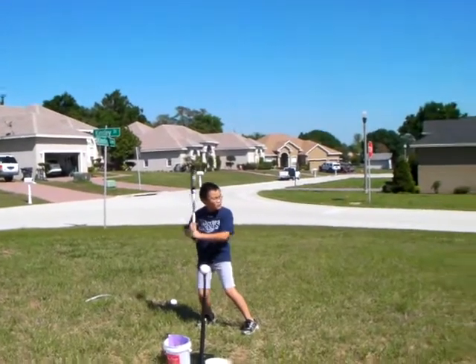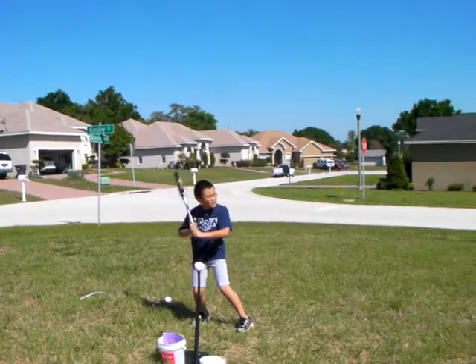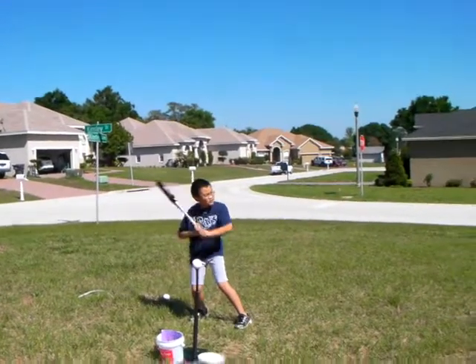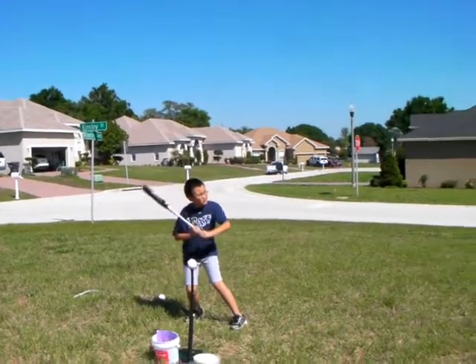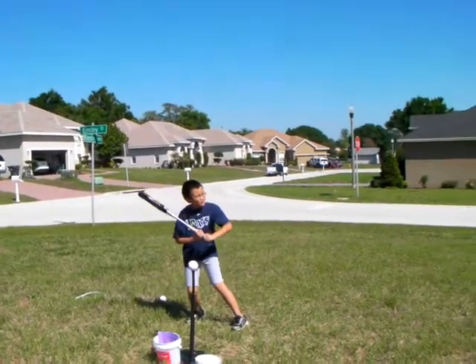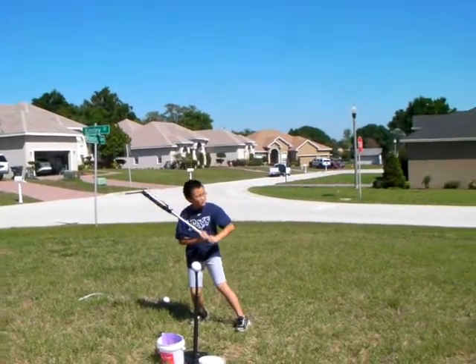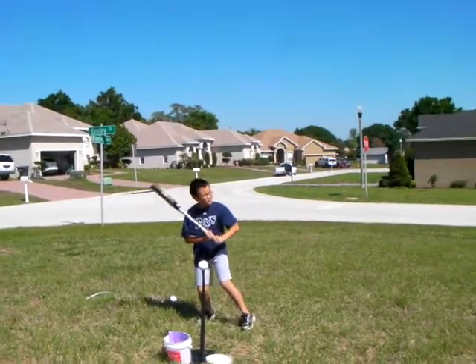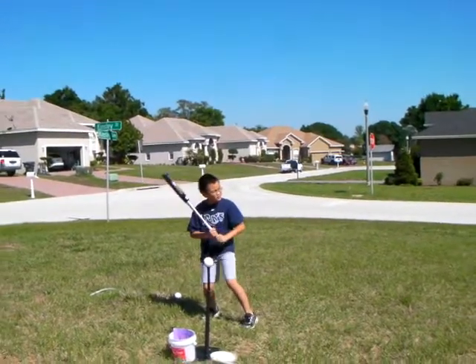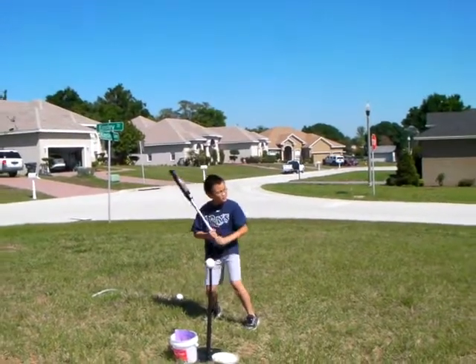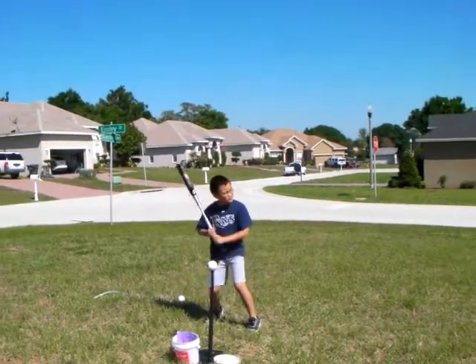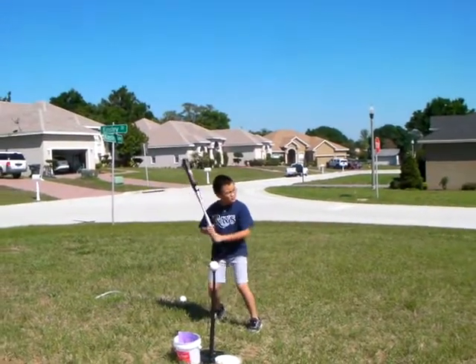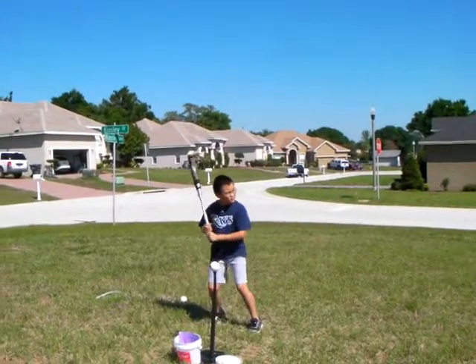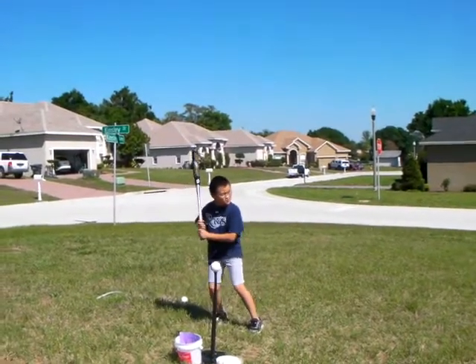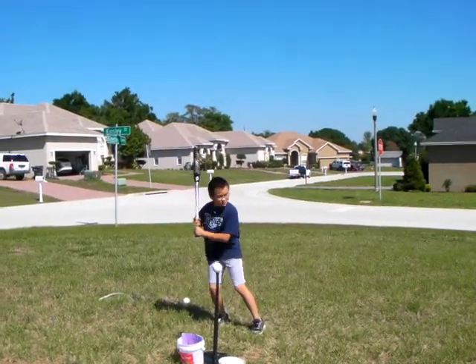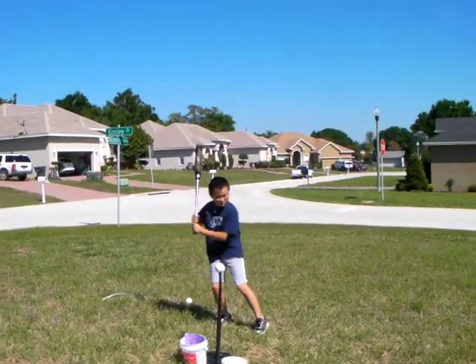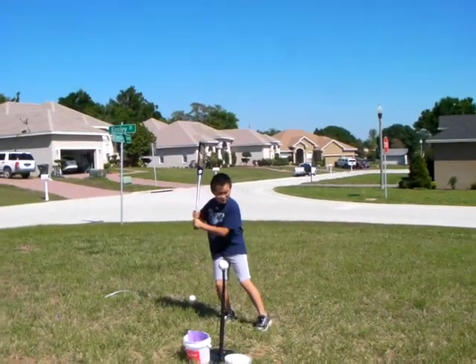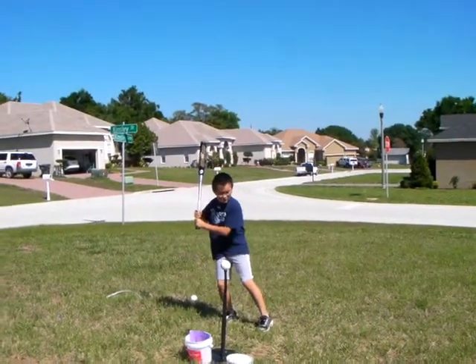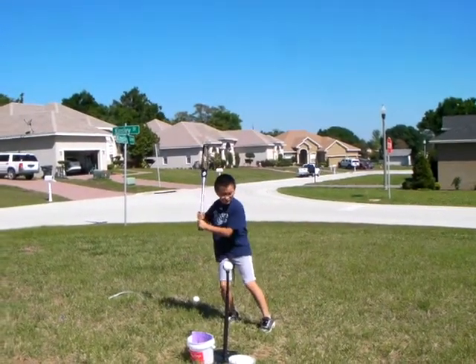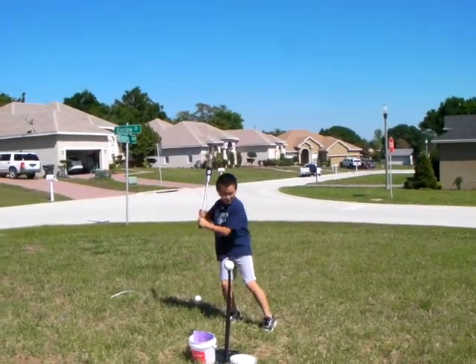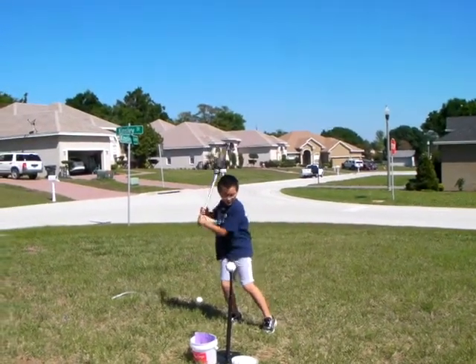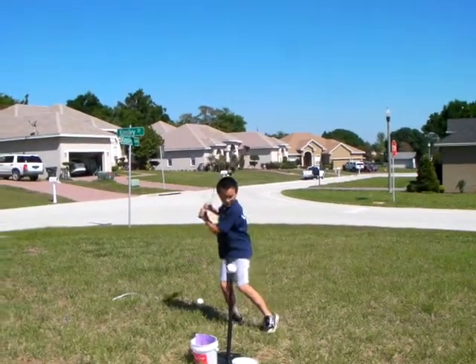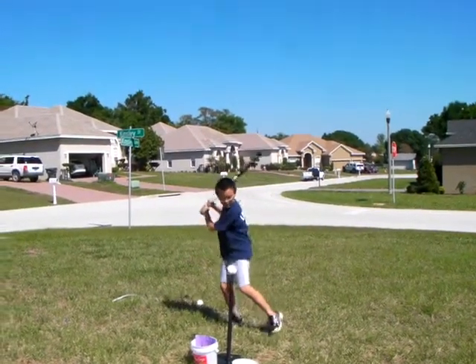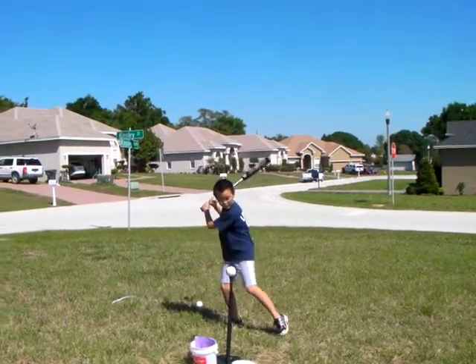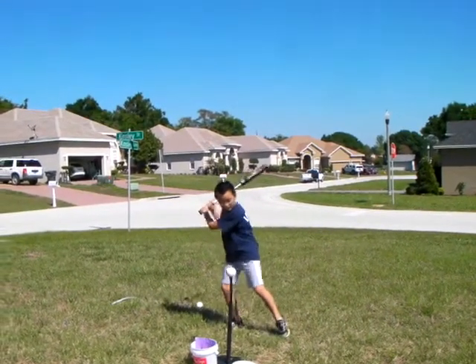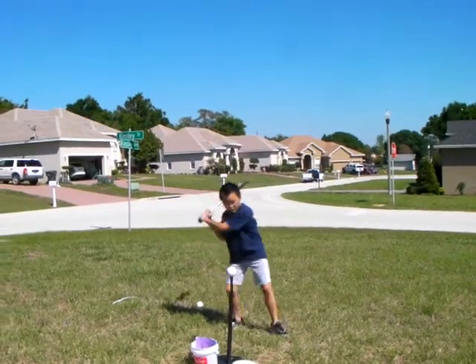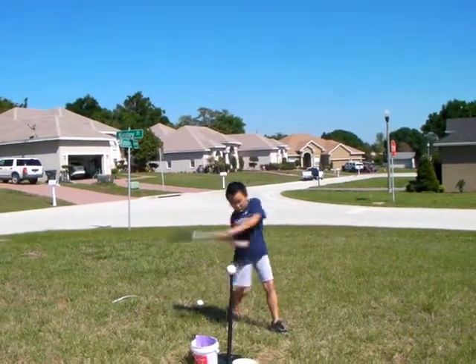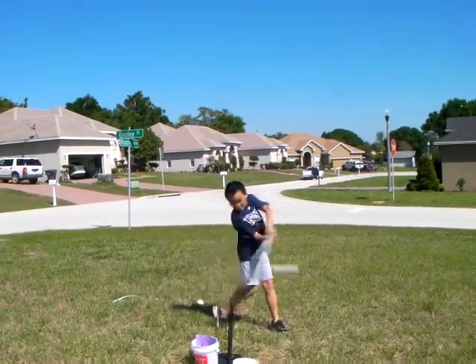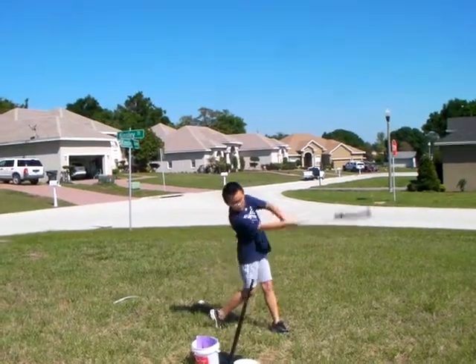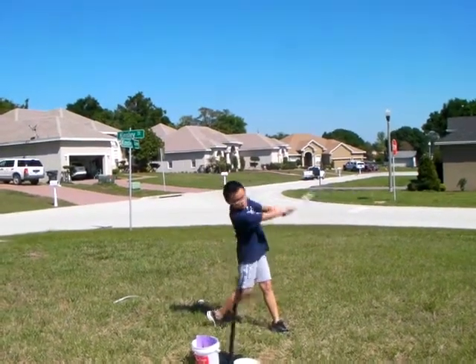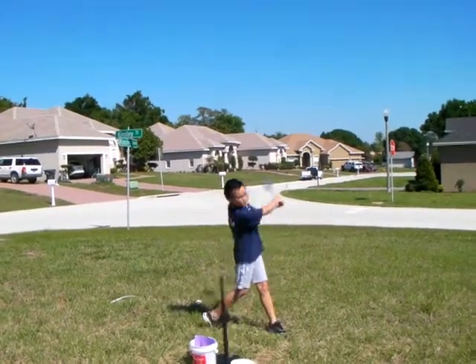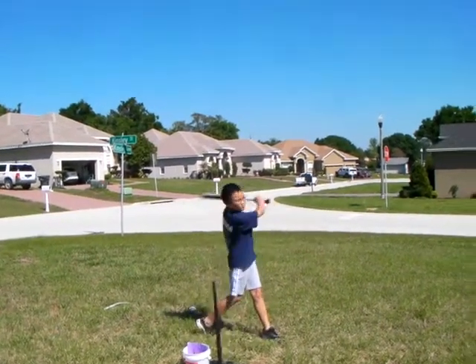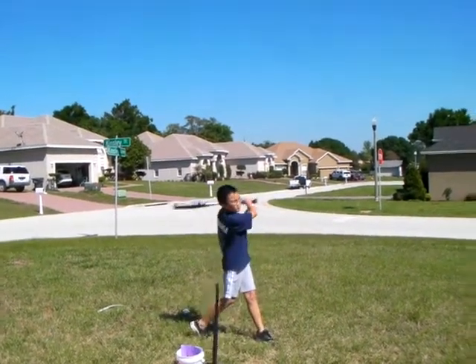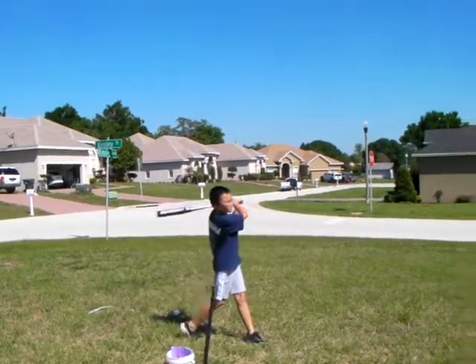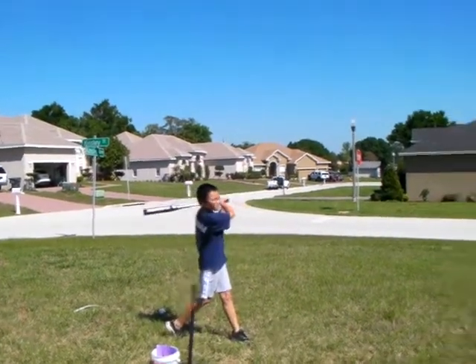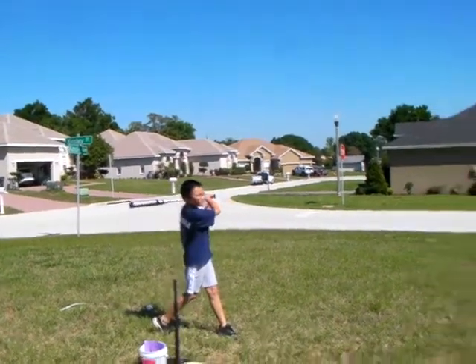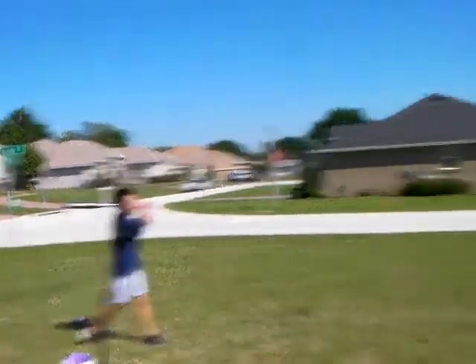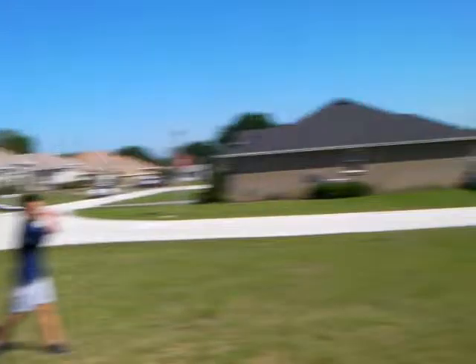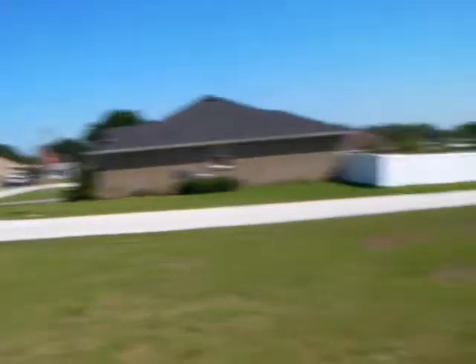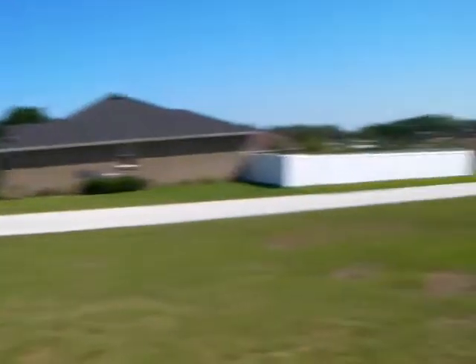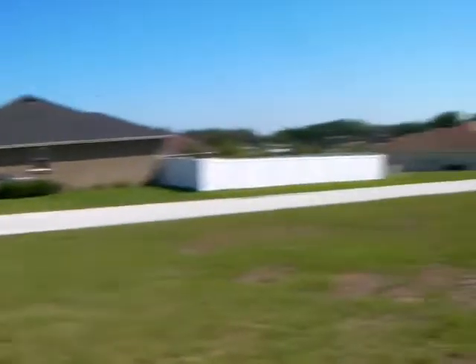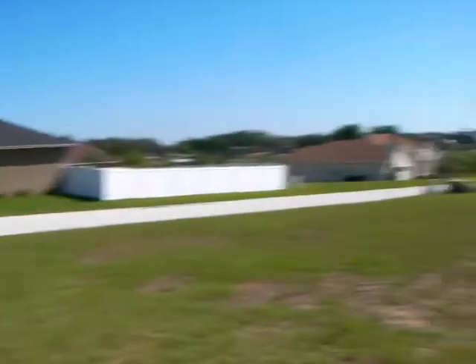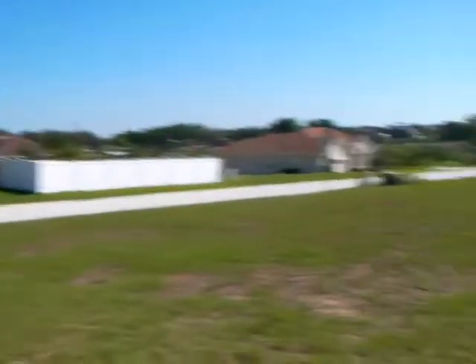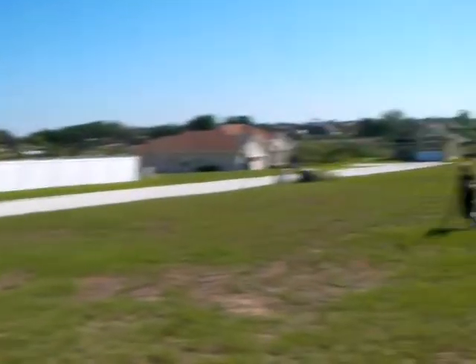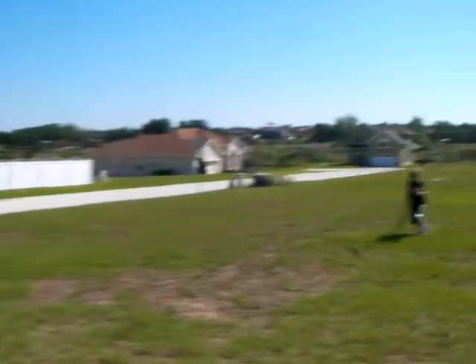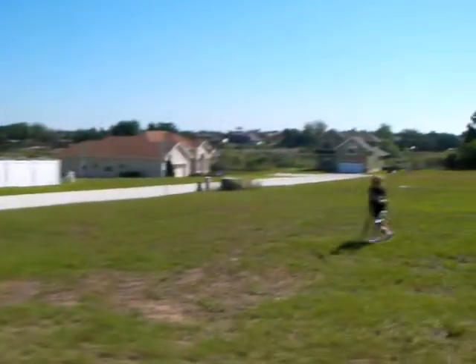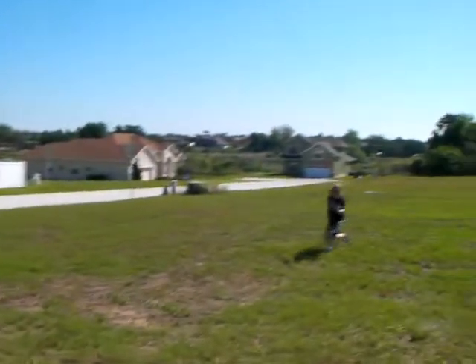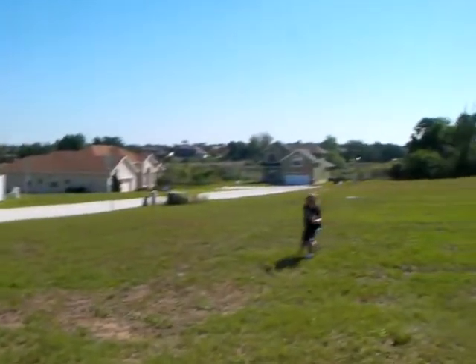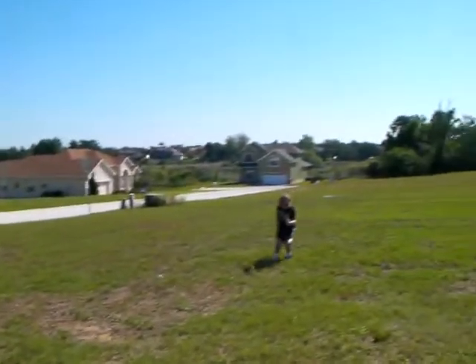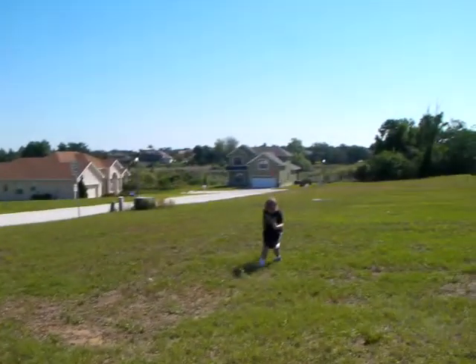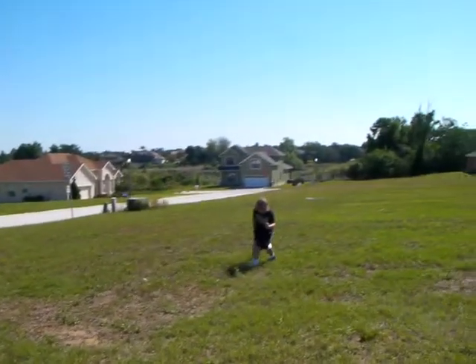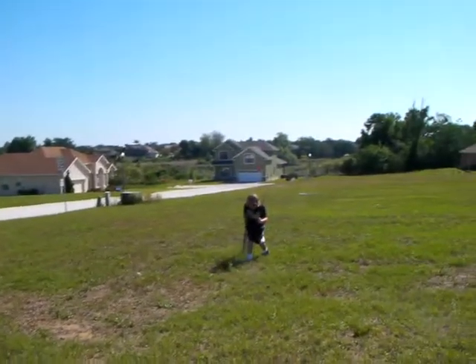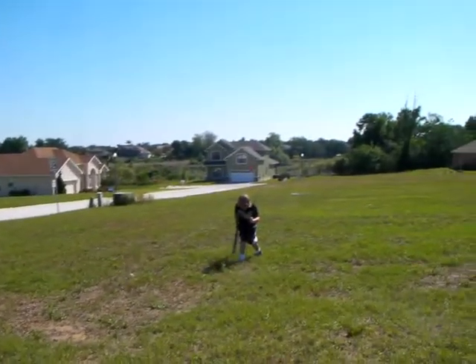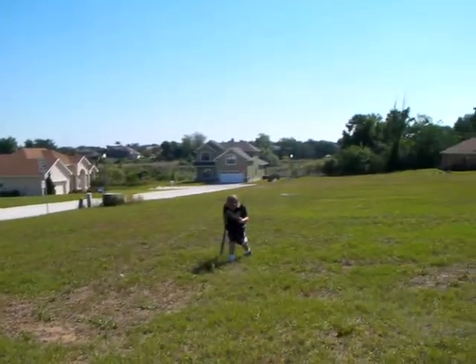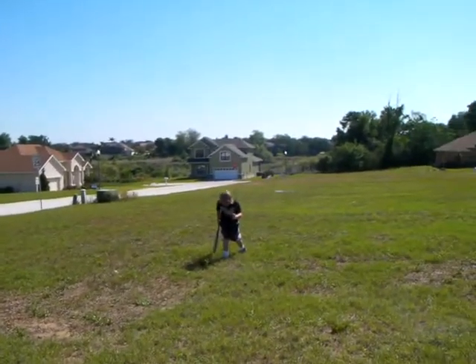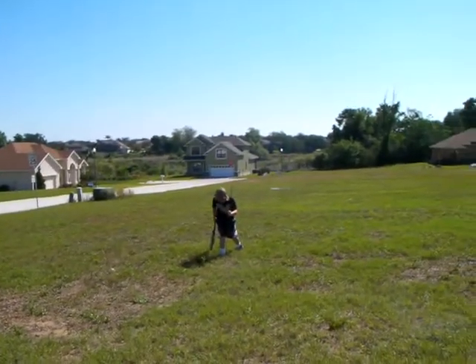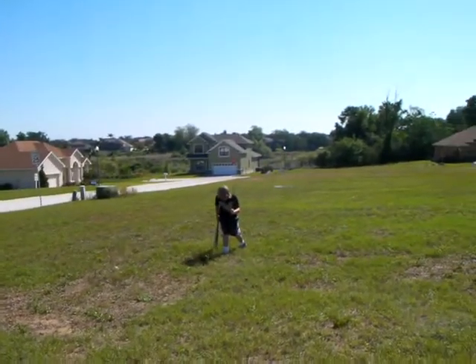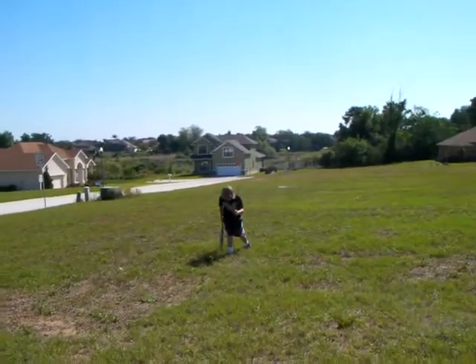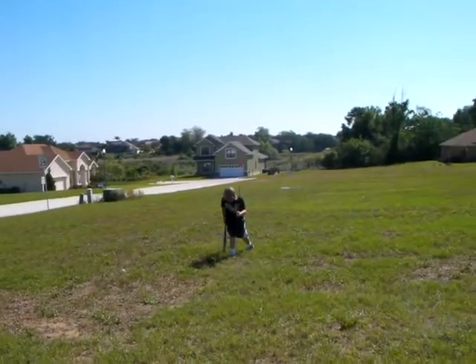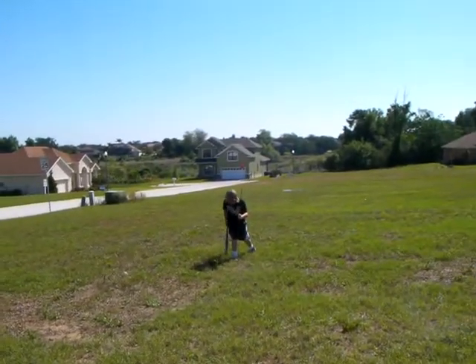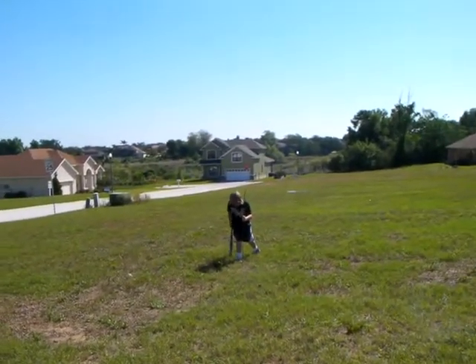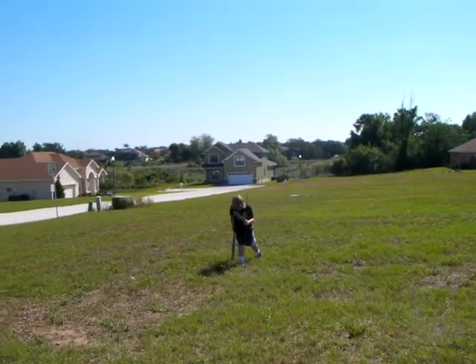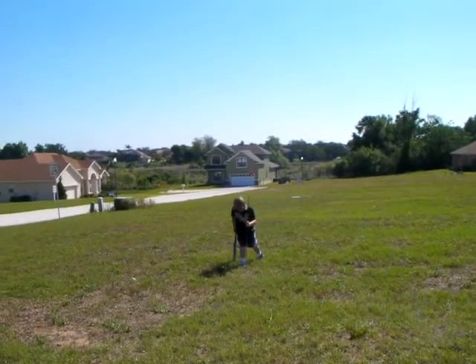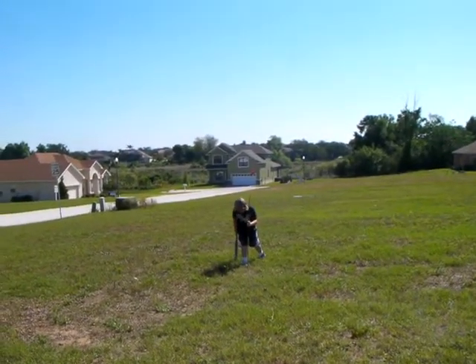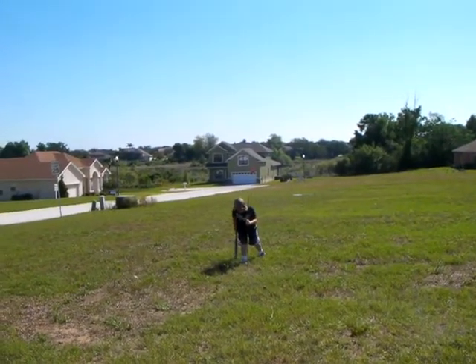Awesome — wow, made a dent in the ground!